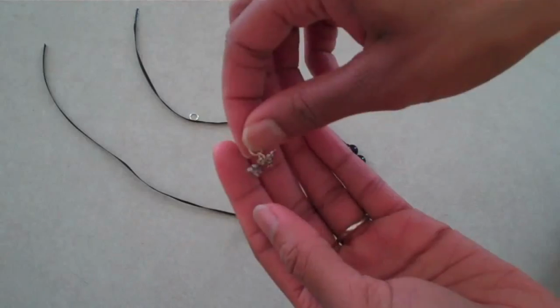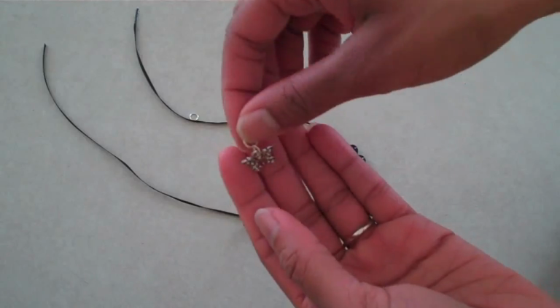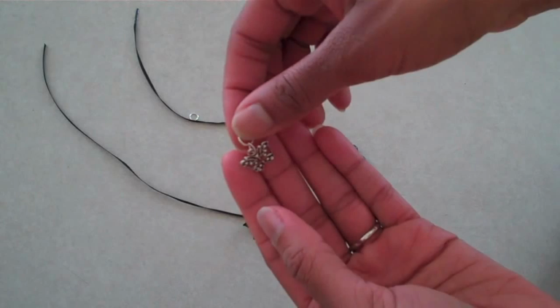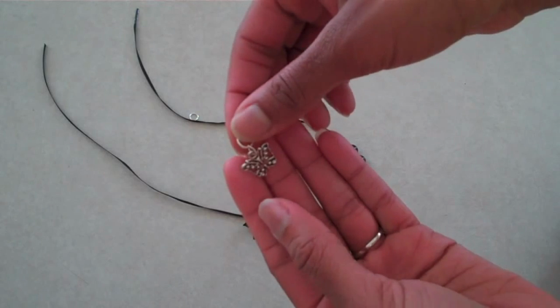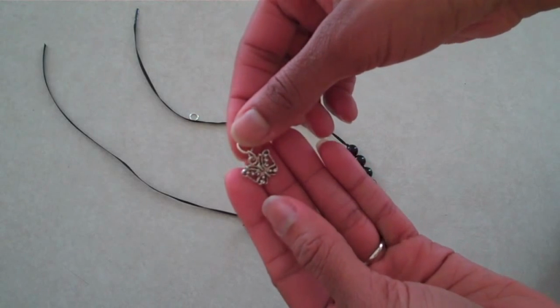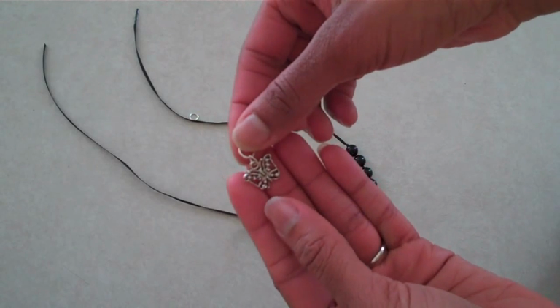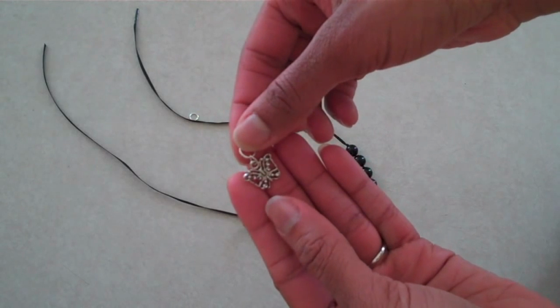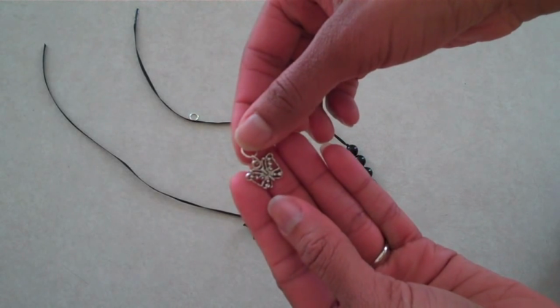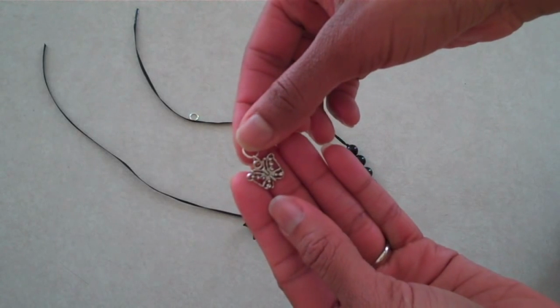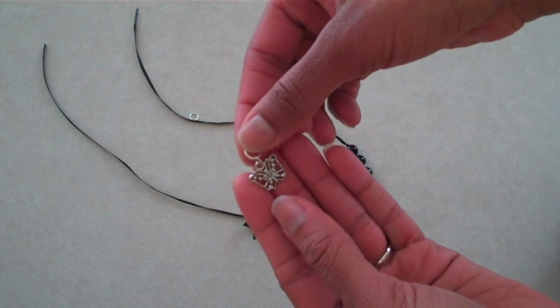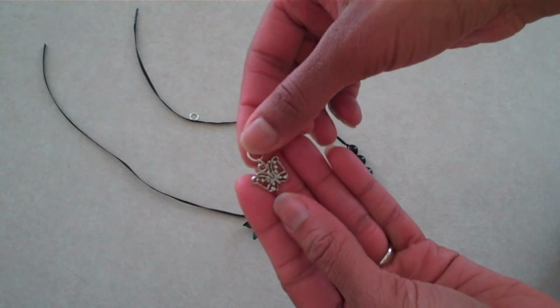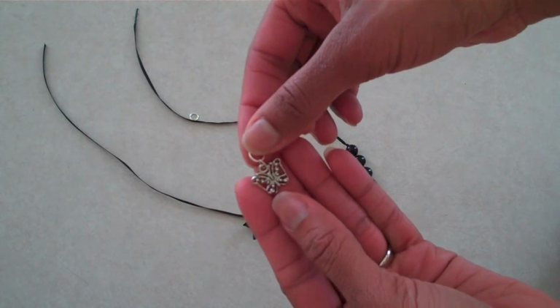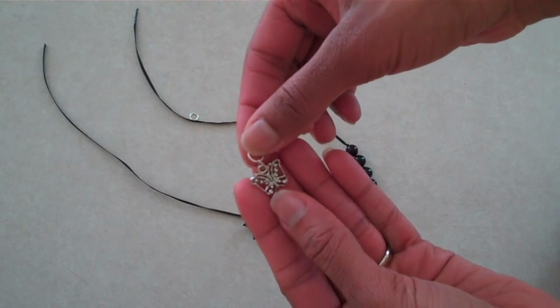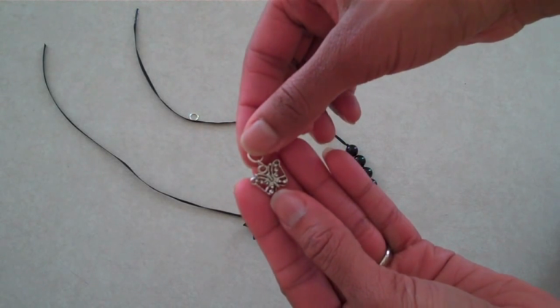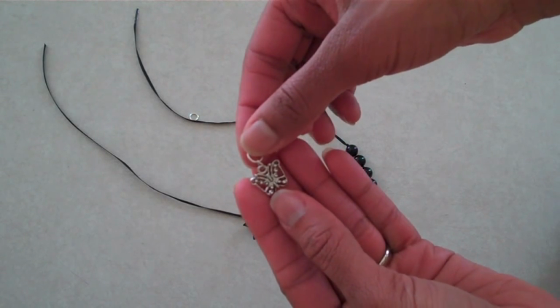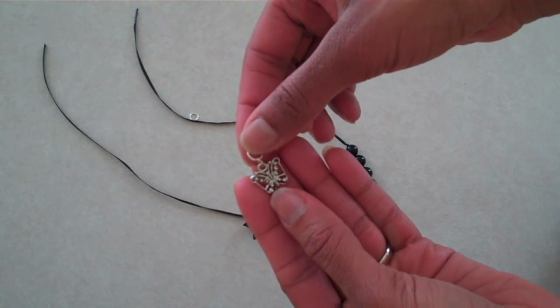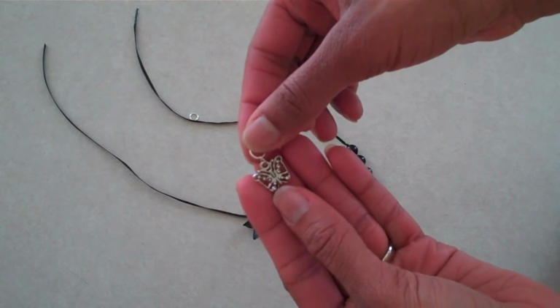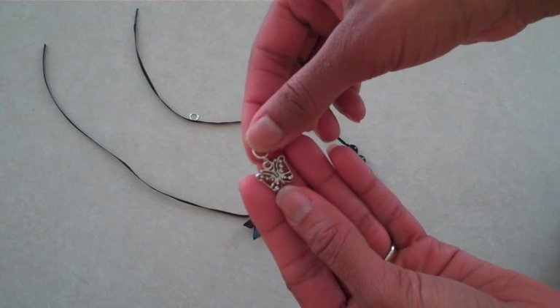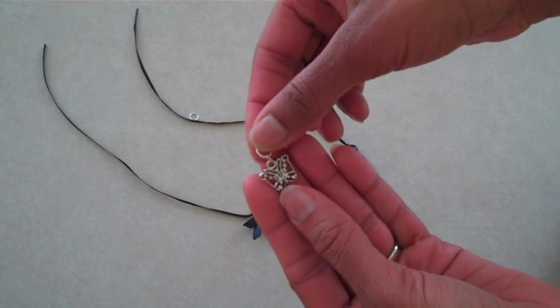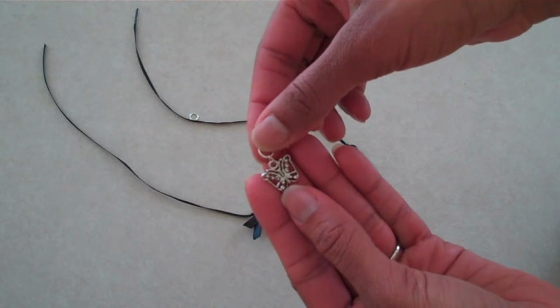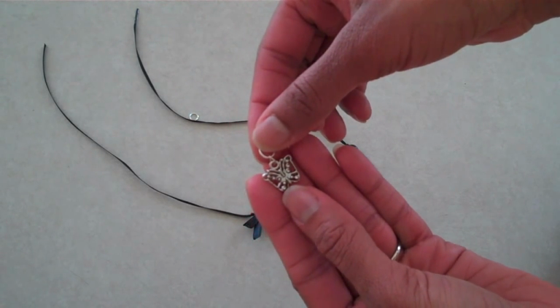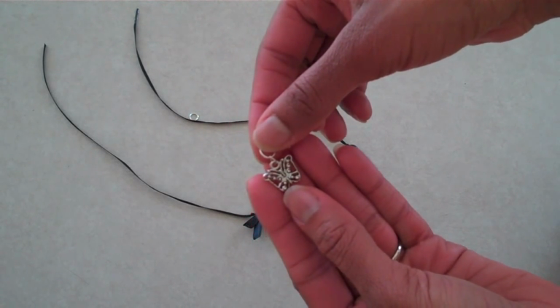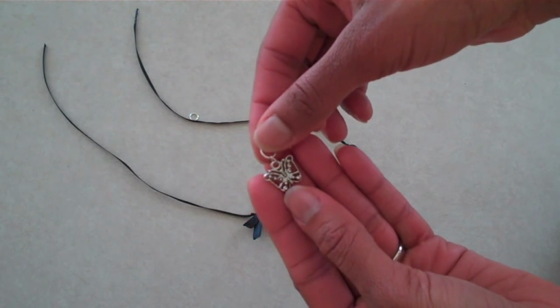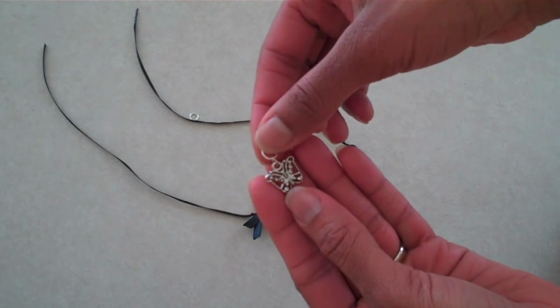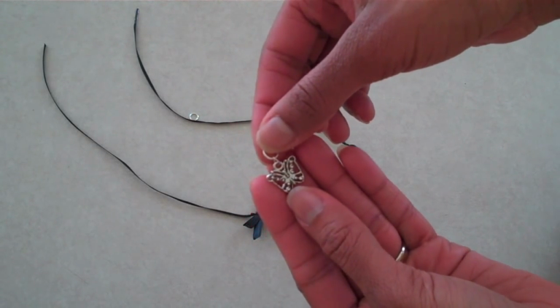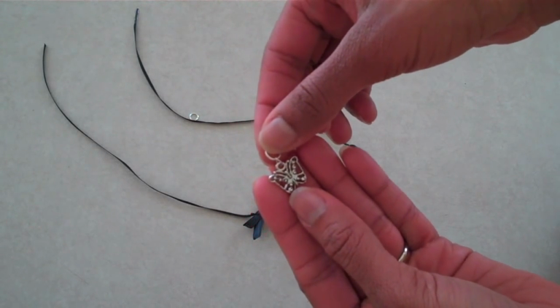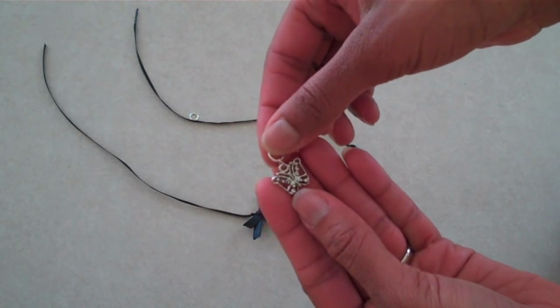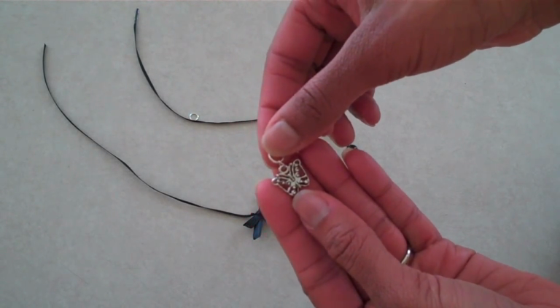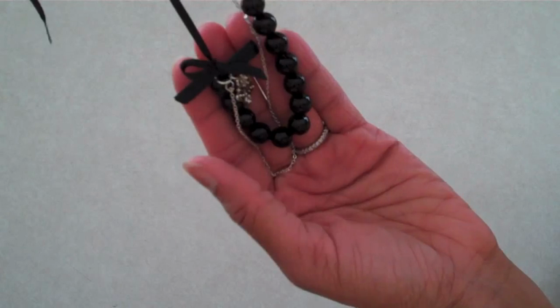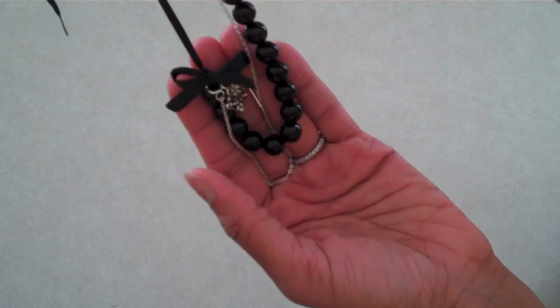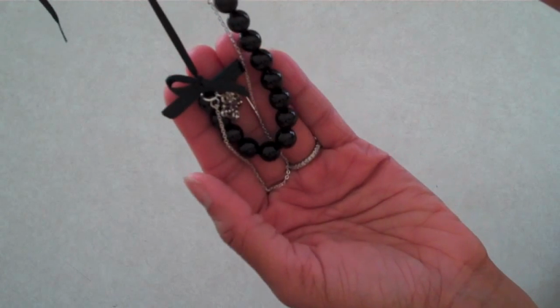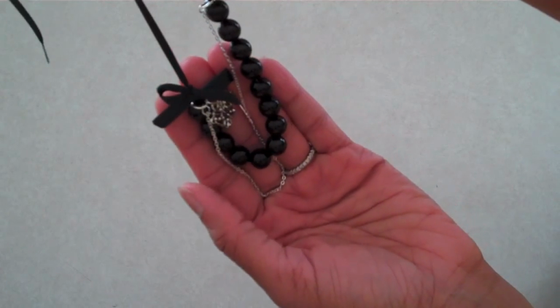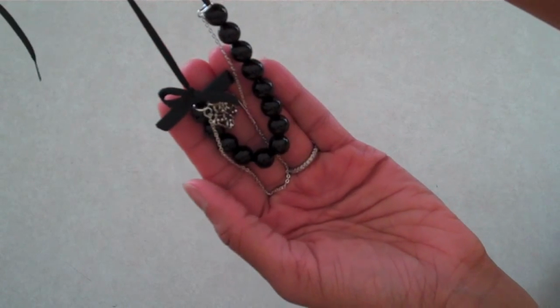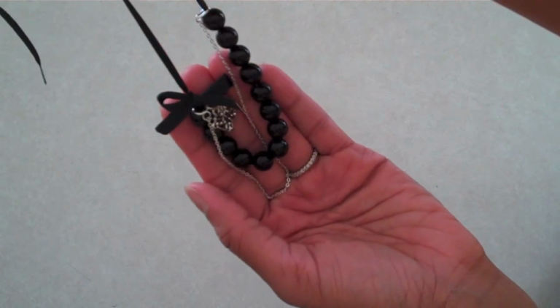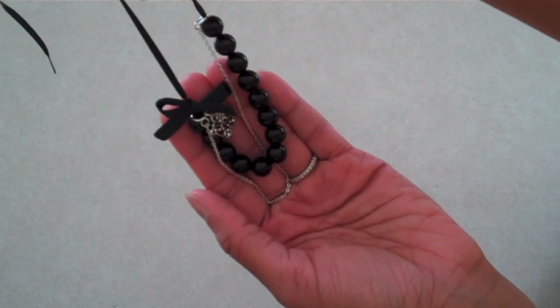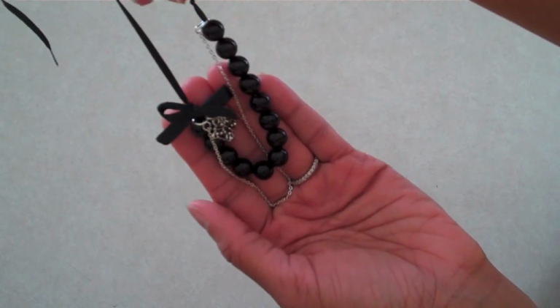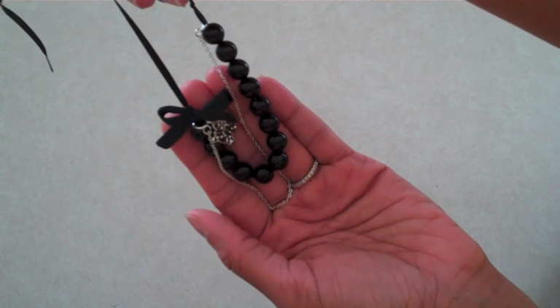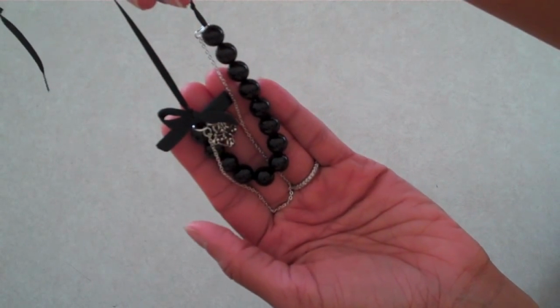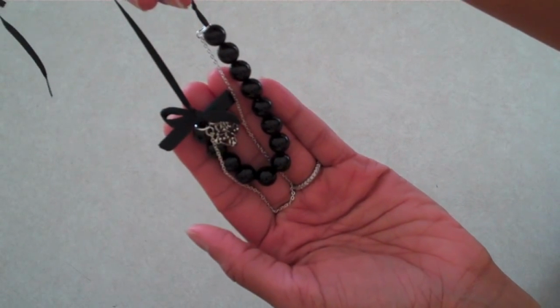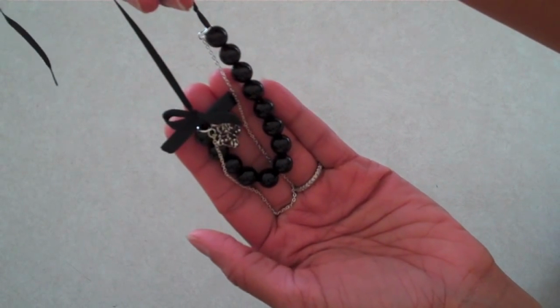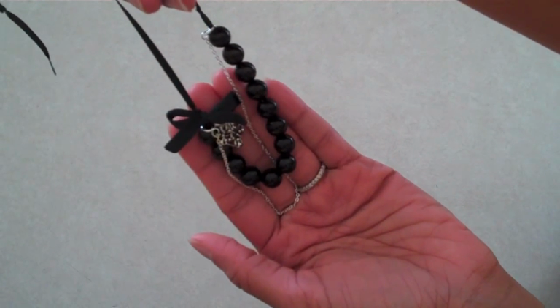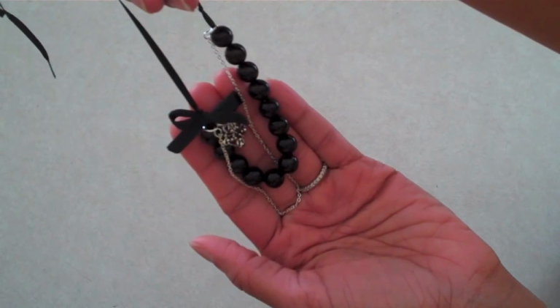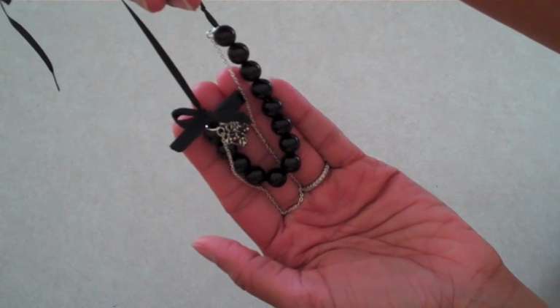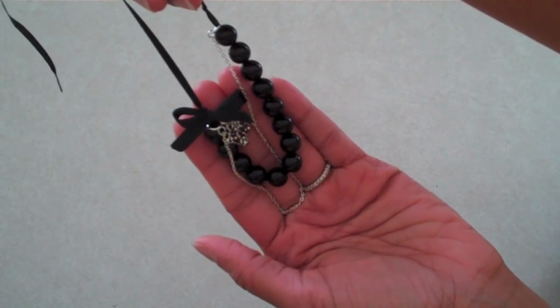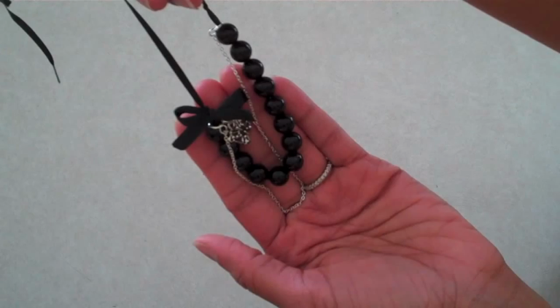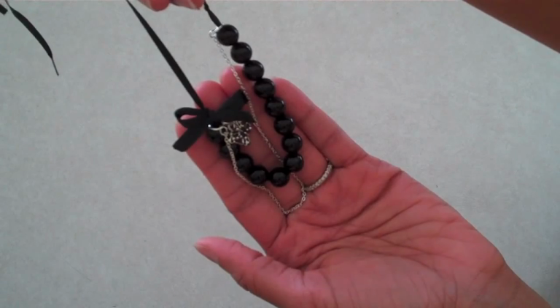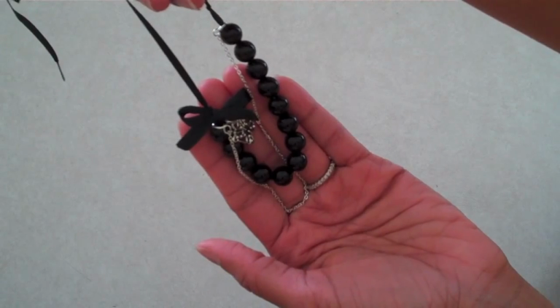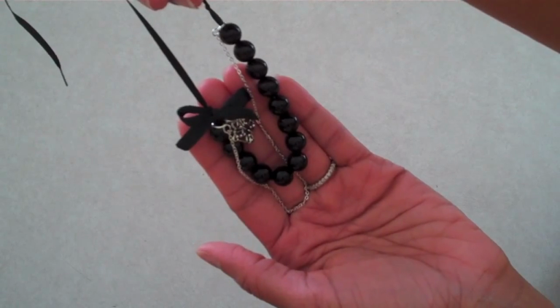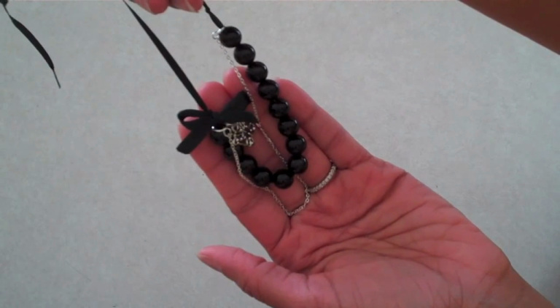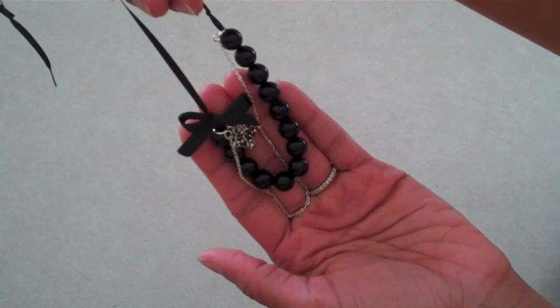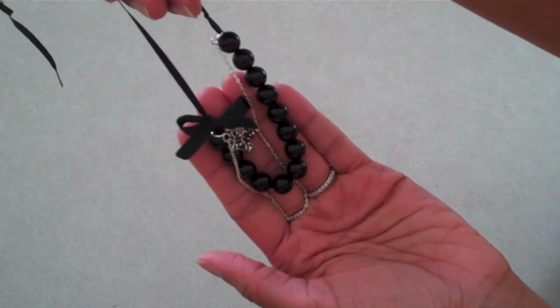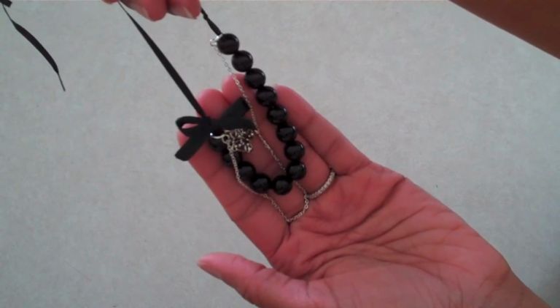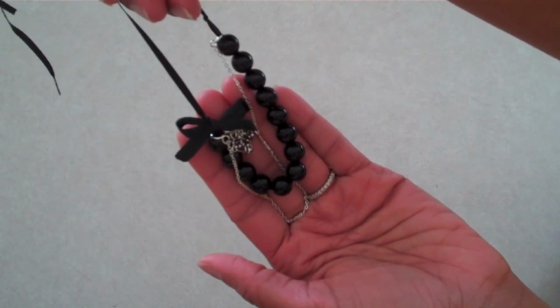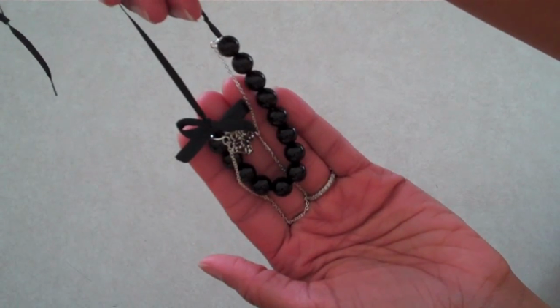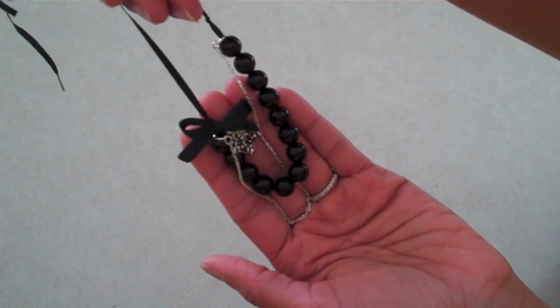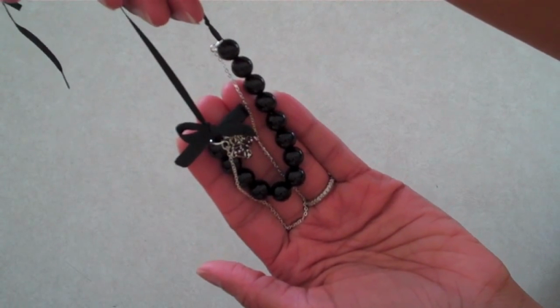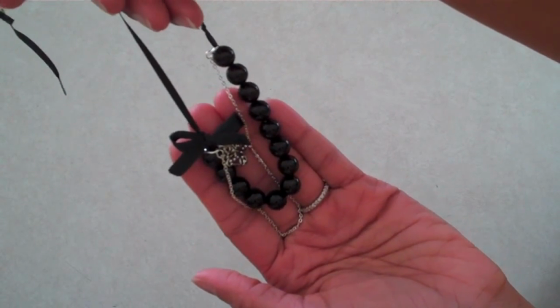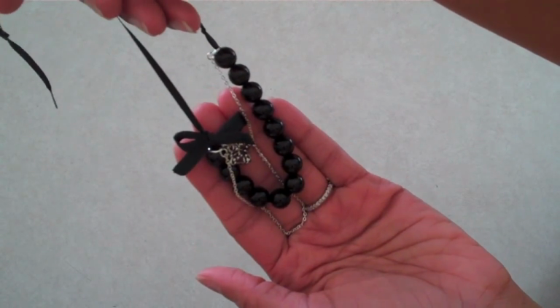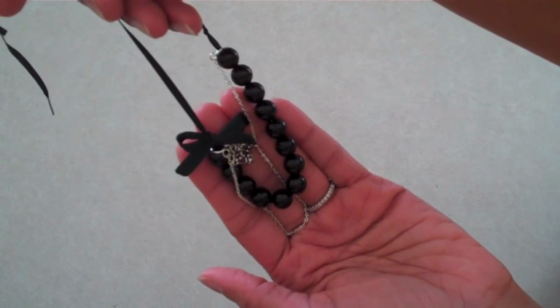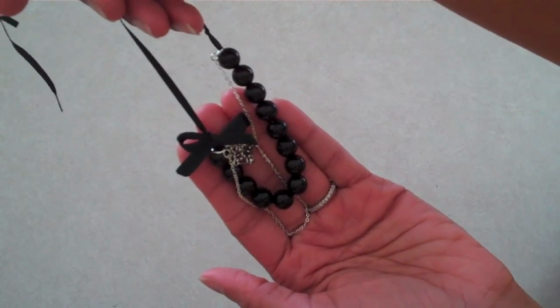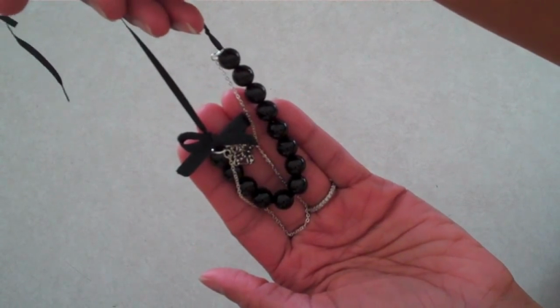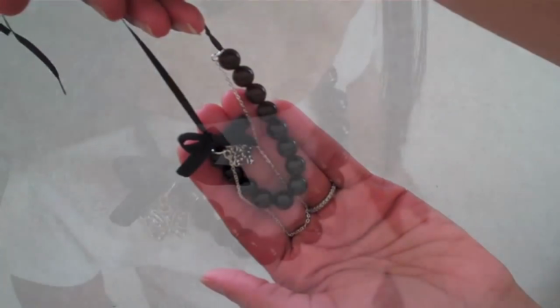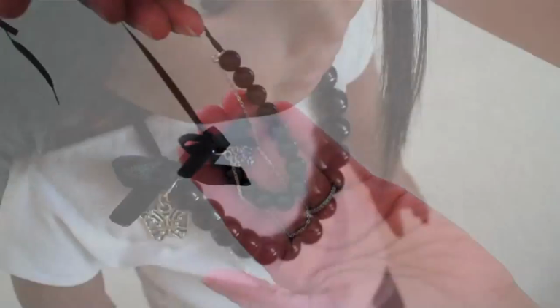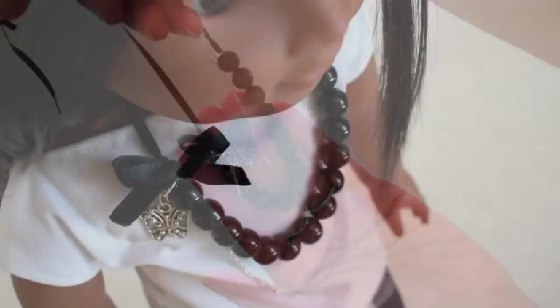Use jump rings to attach charms and chains. Tie it in the back of your doll's neck and you're done. Happy crafting! See you next time!